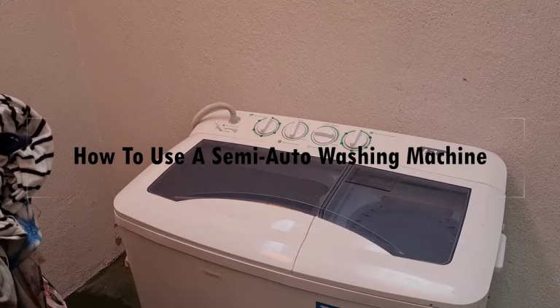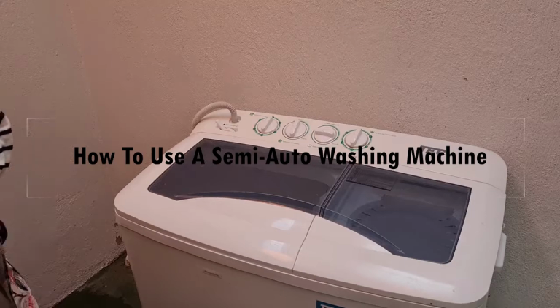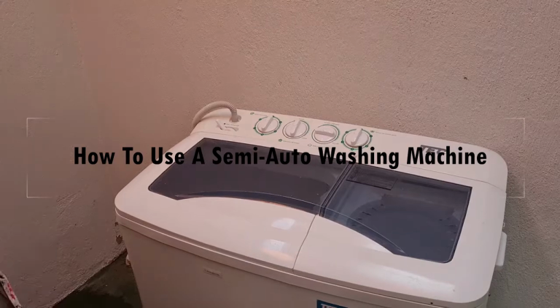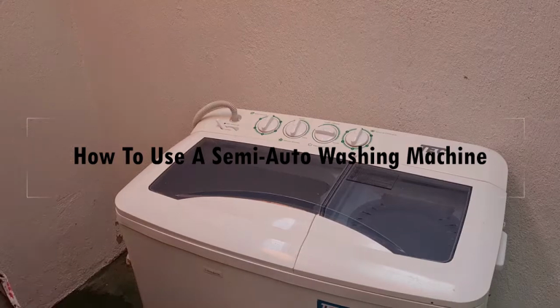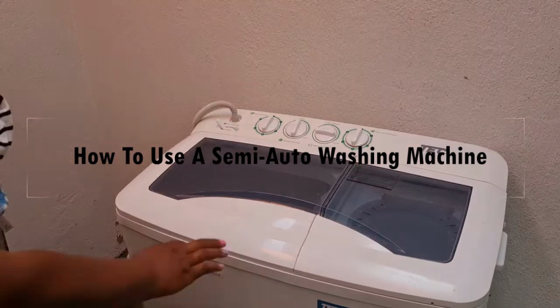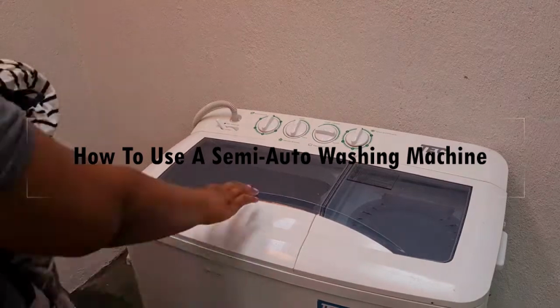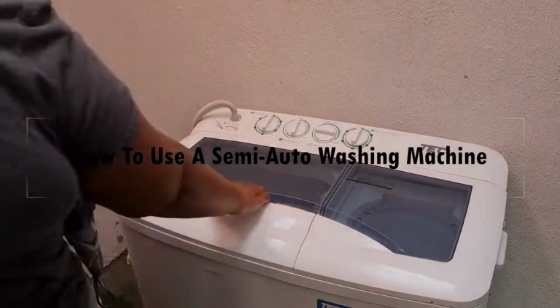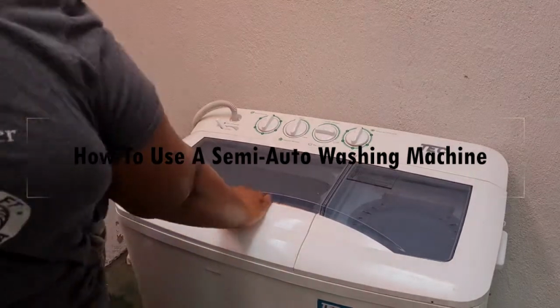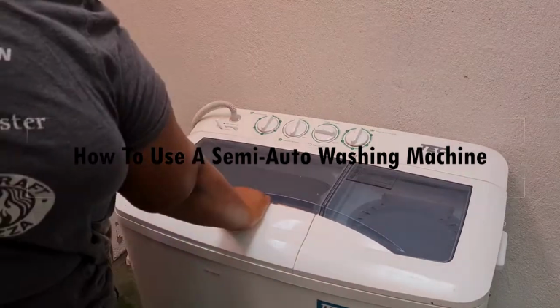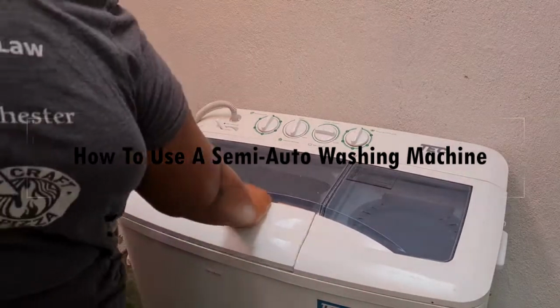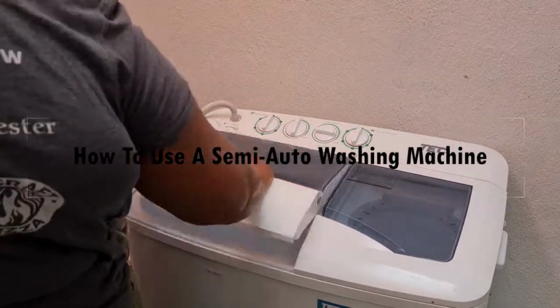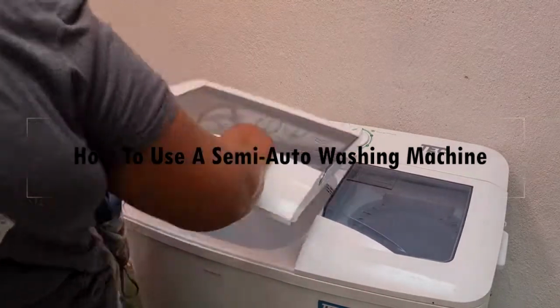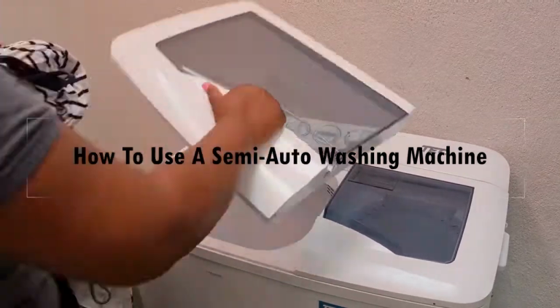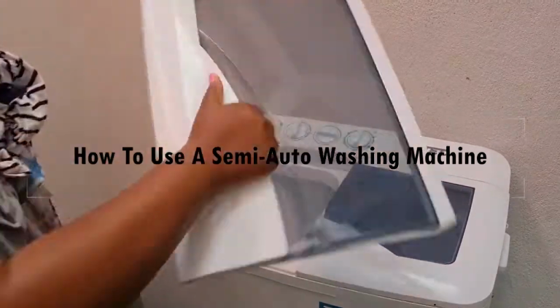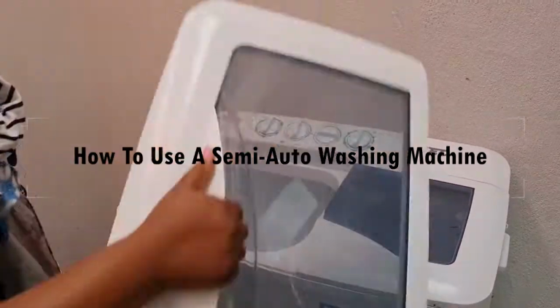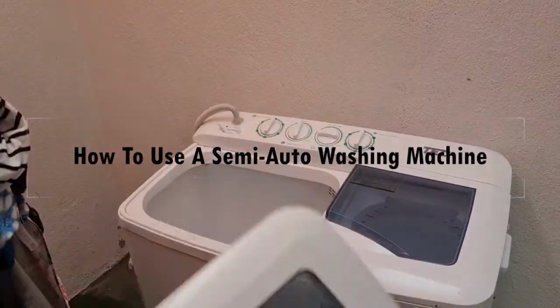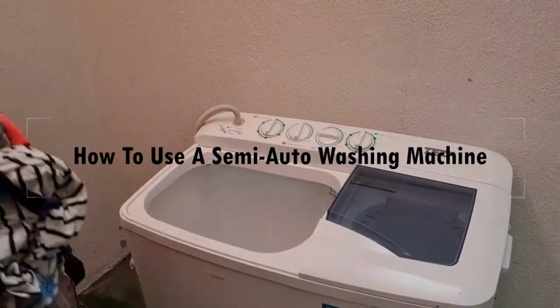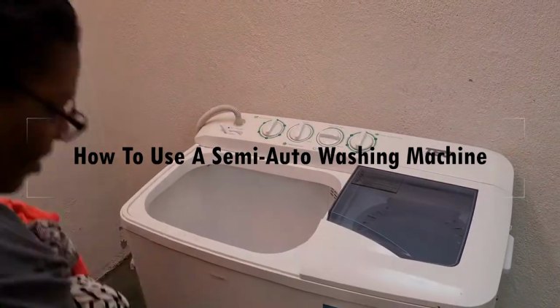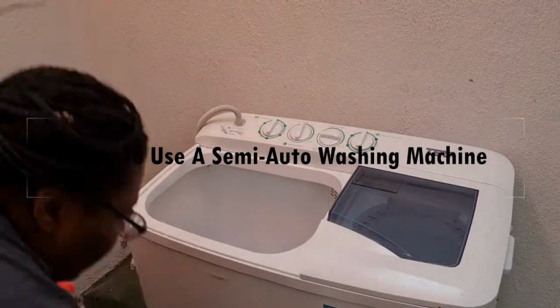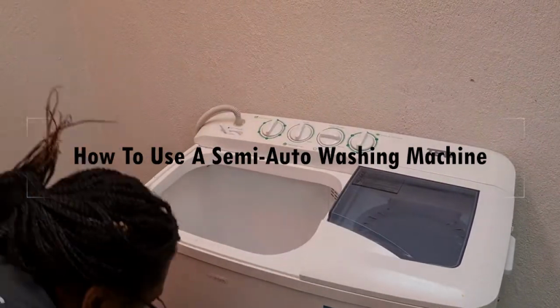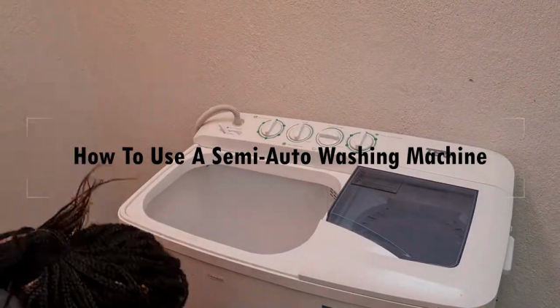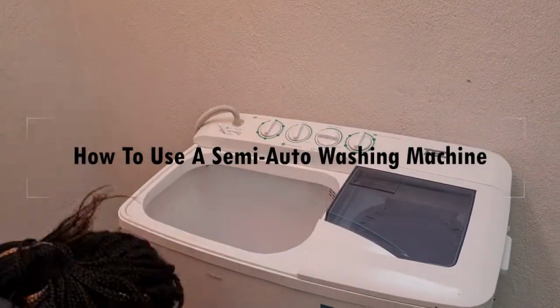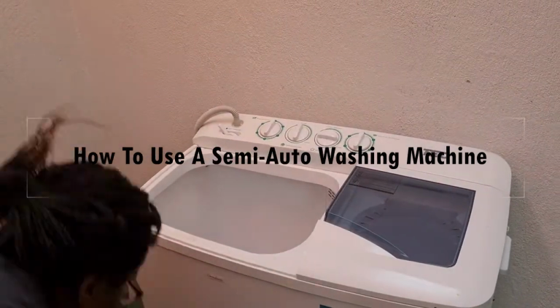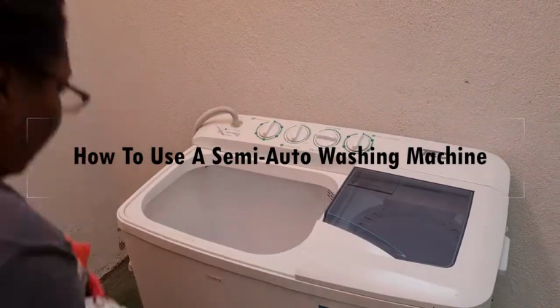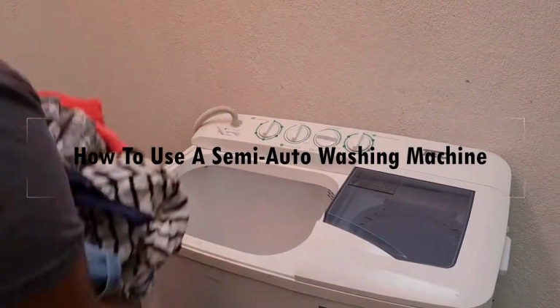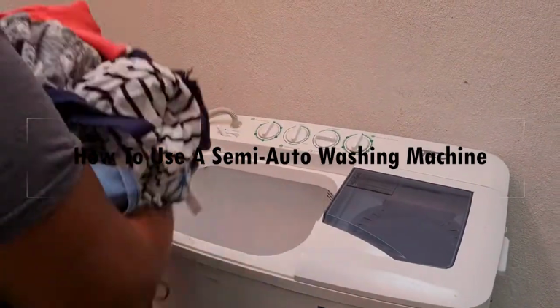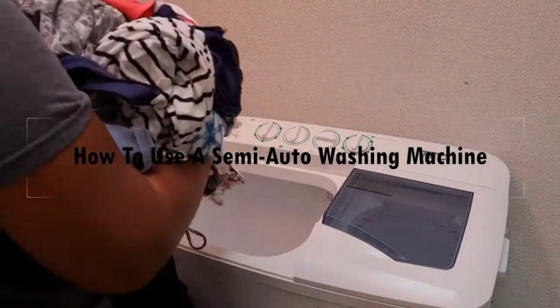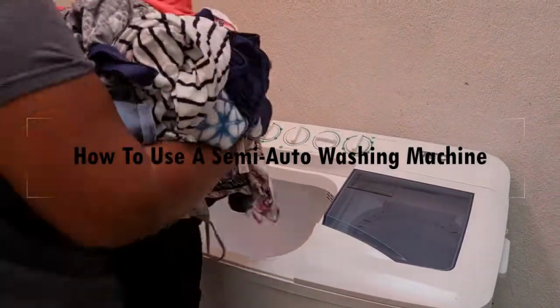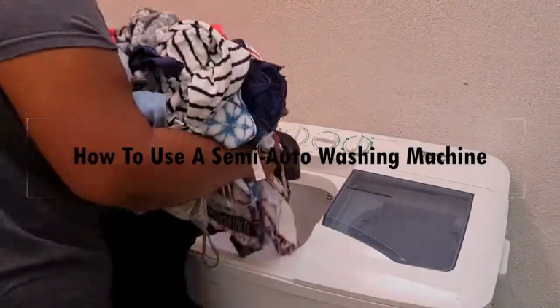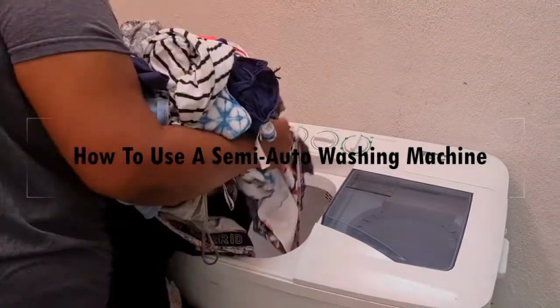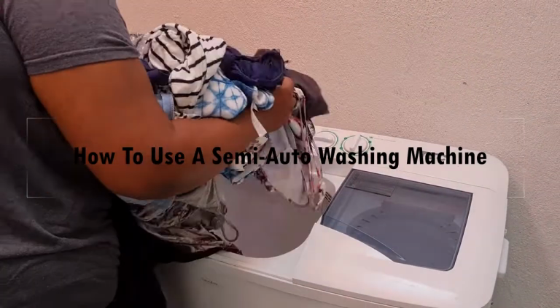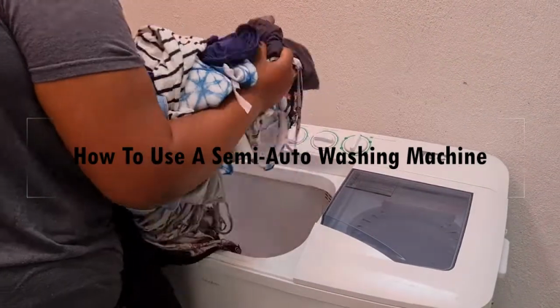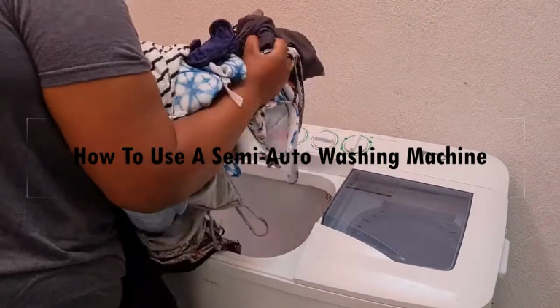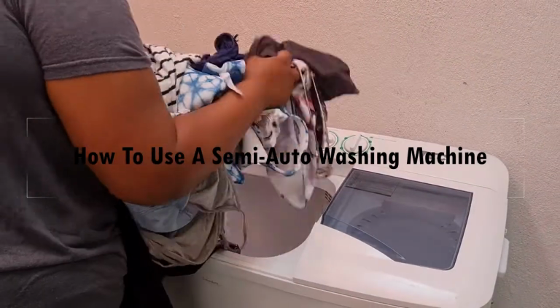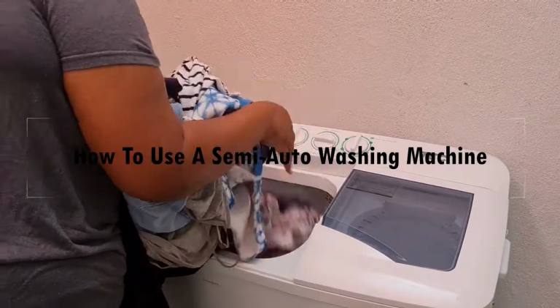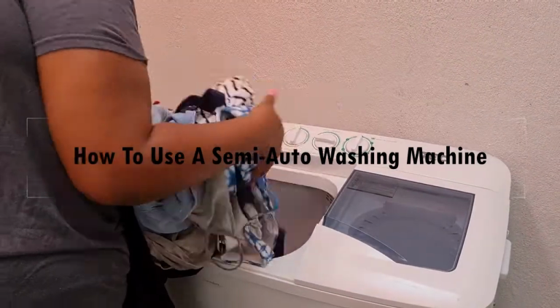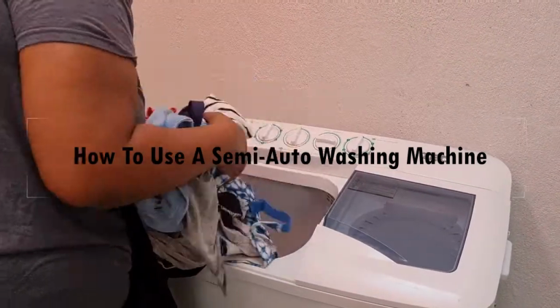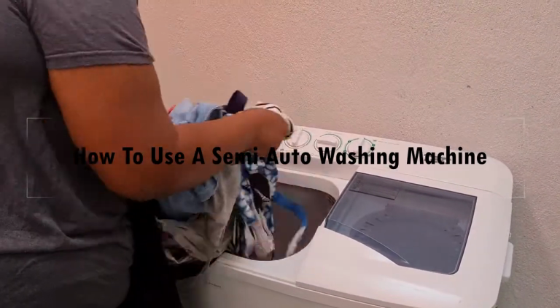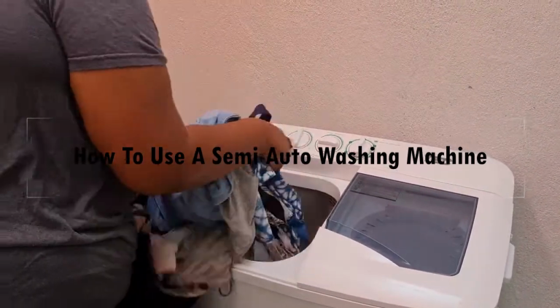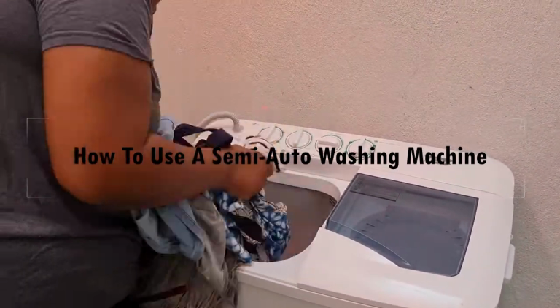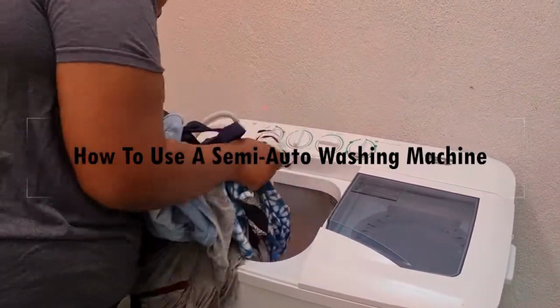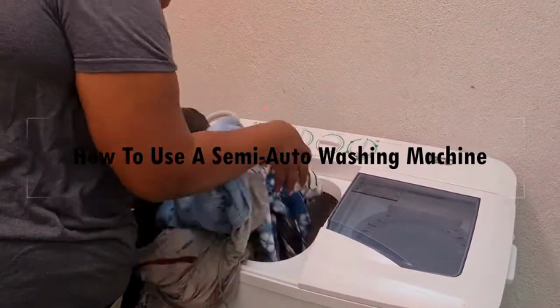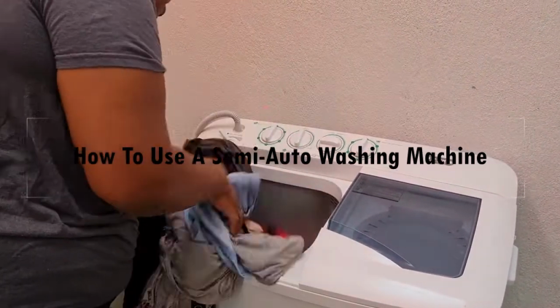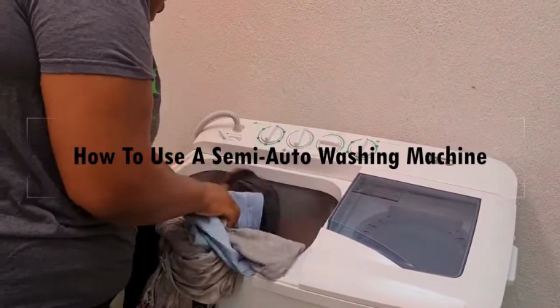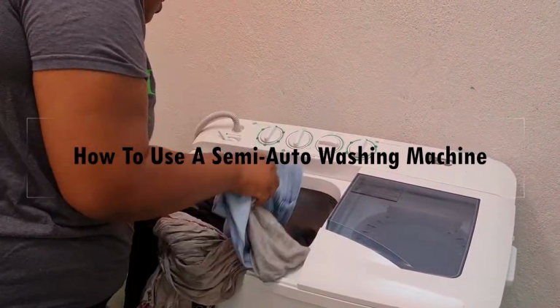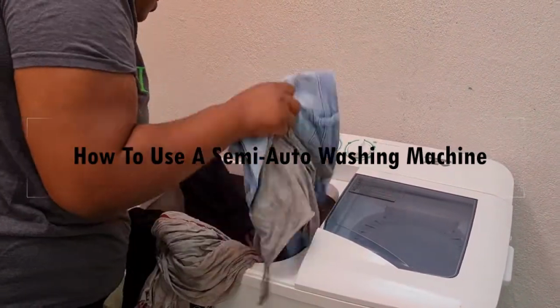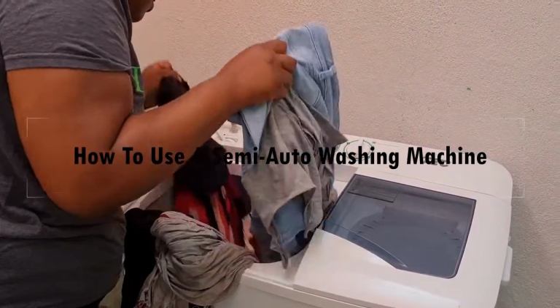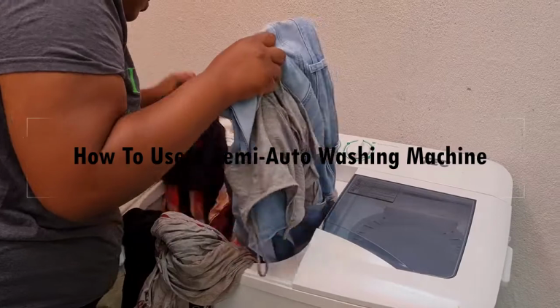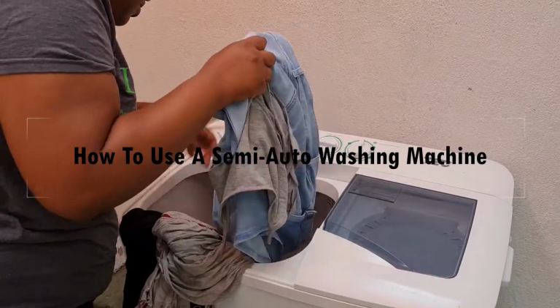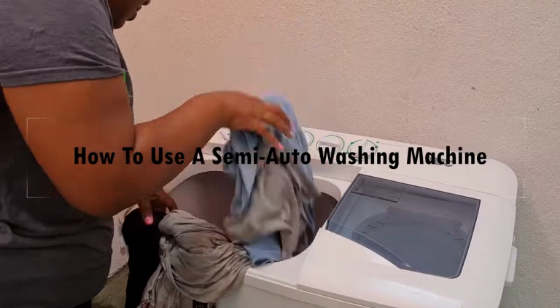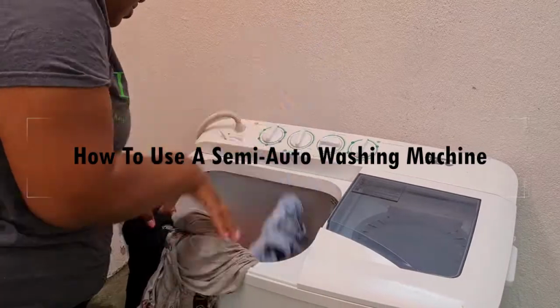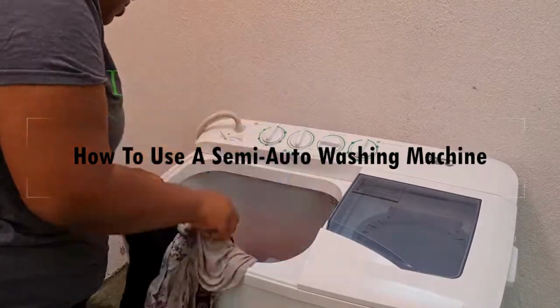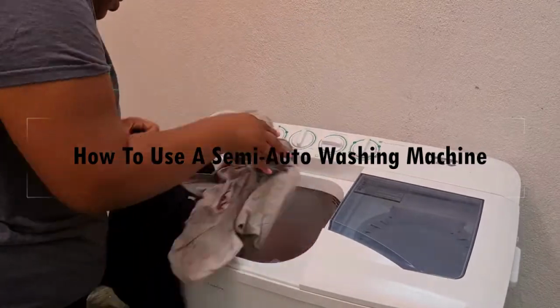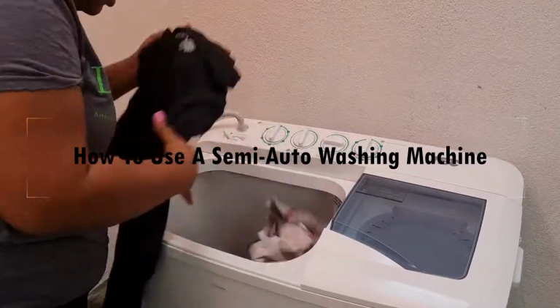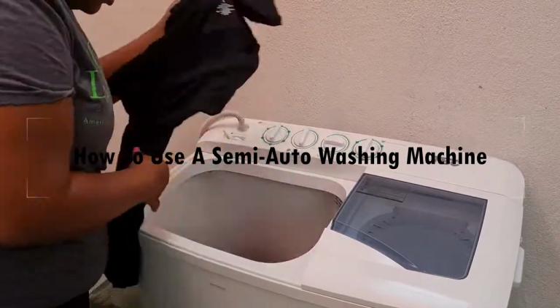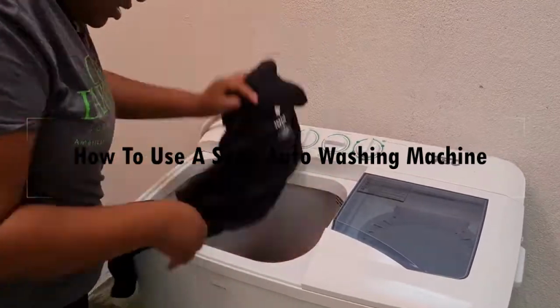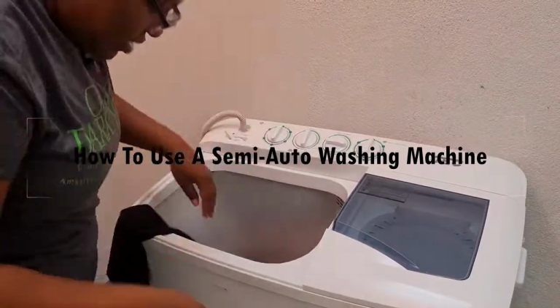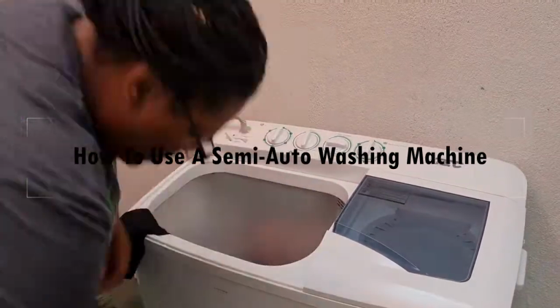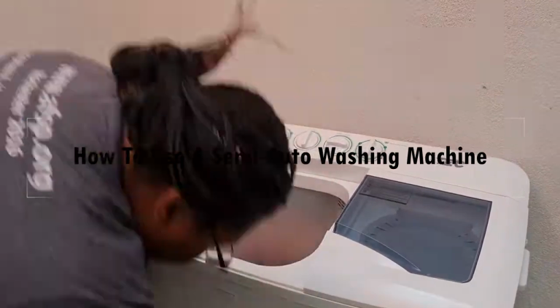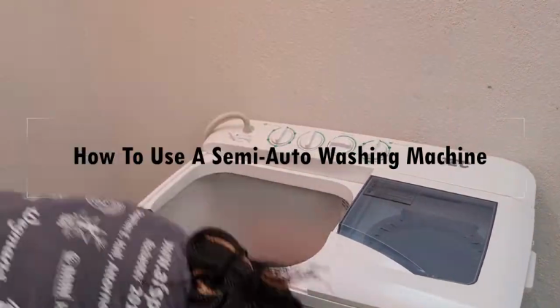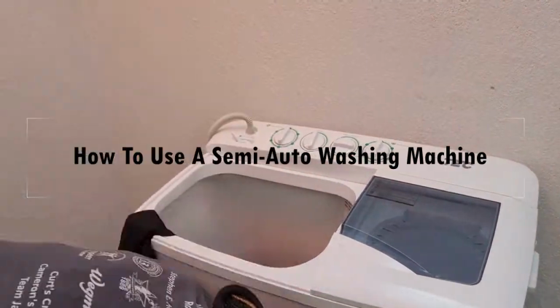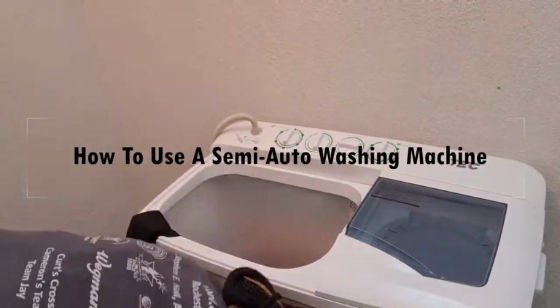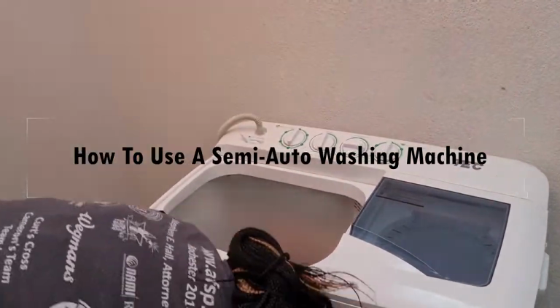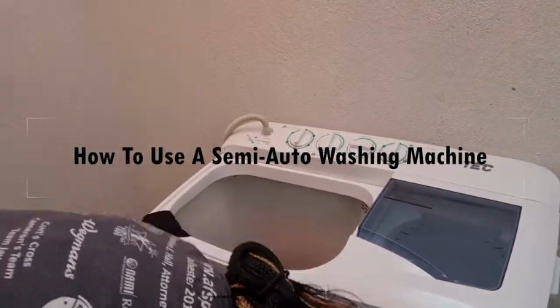Hey y'all, welcome back to my channel. So today we're going to talk about how to use a semi-automatic washing machine.